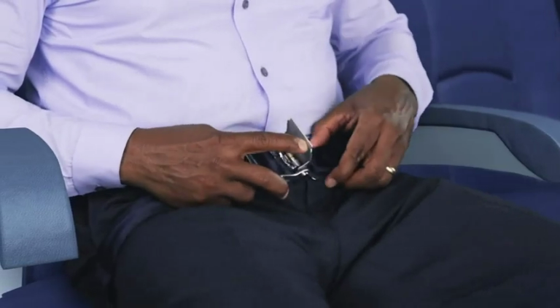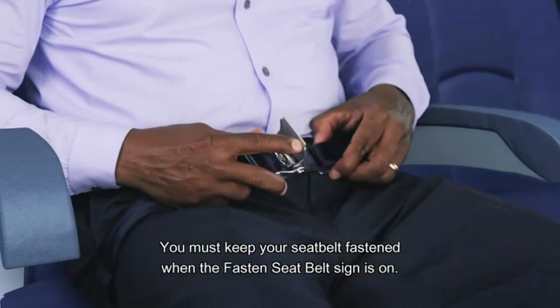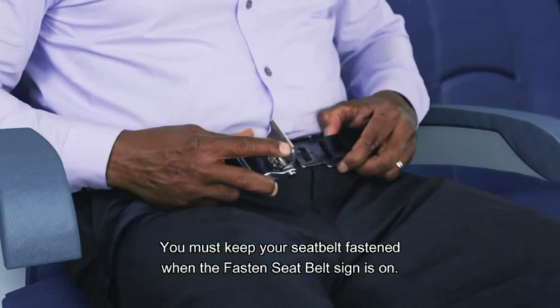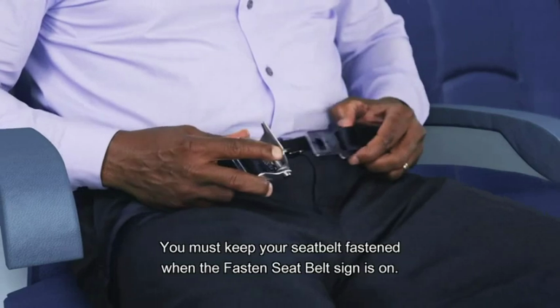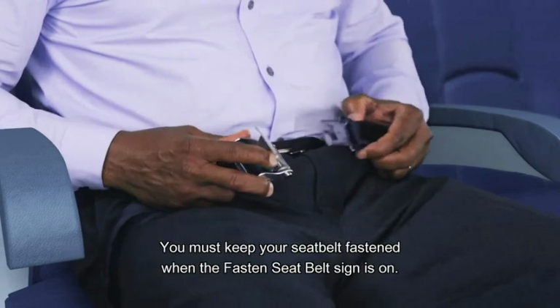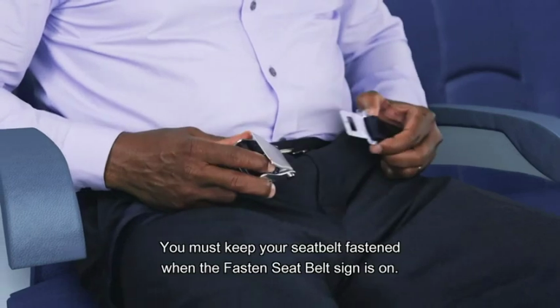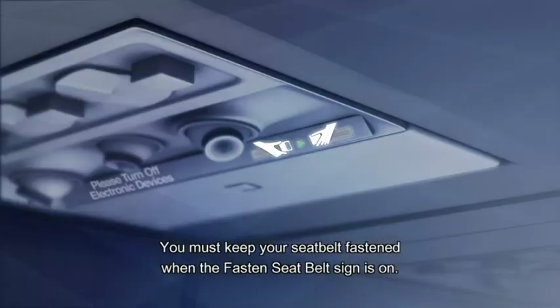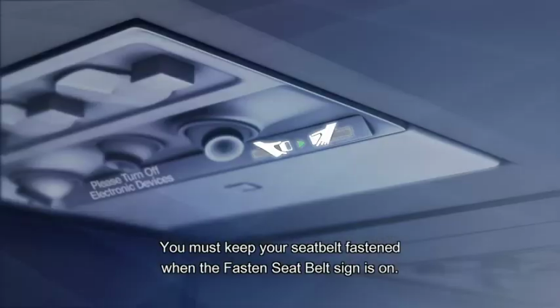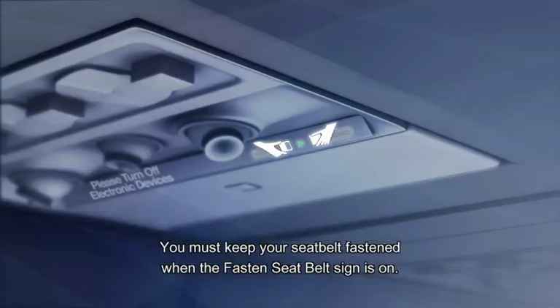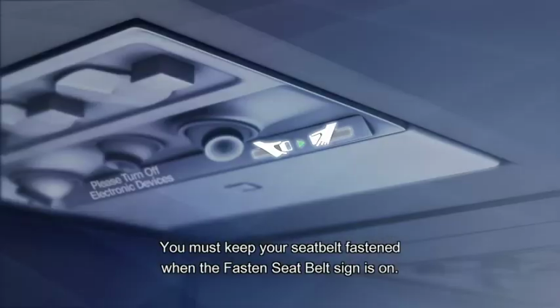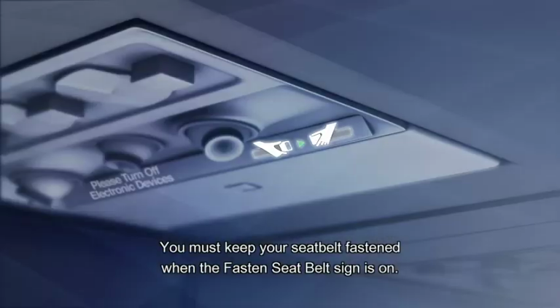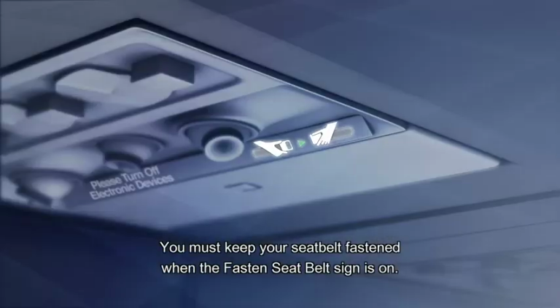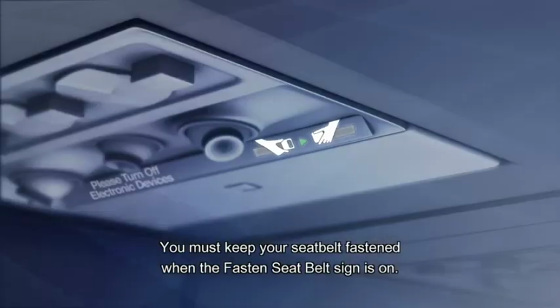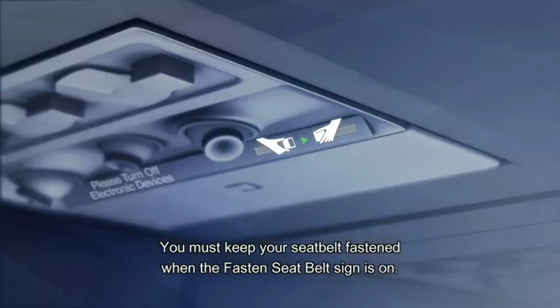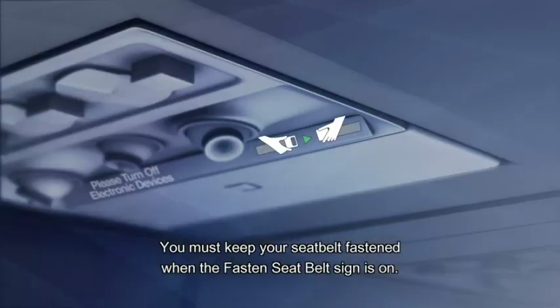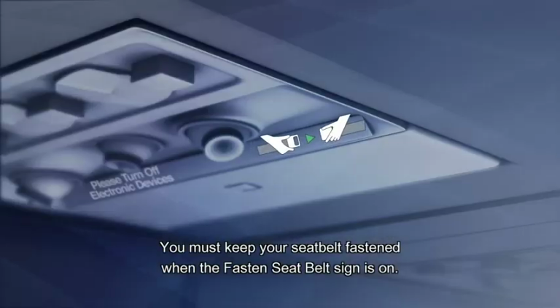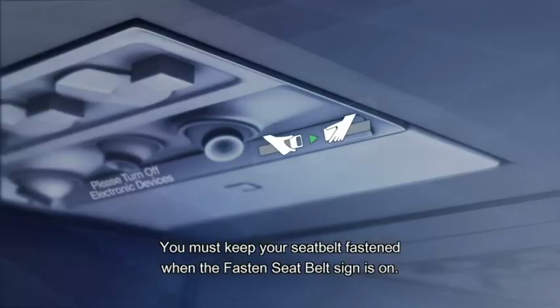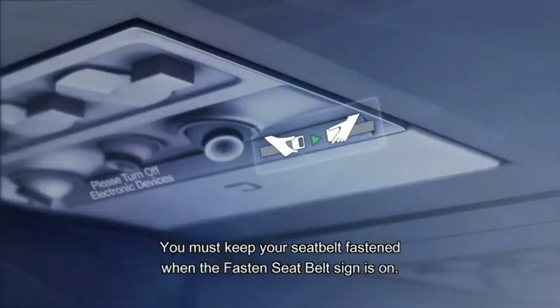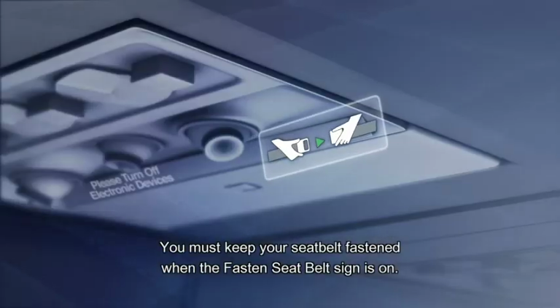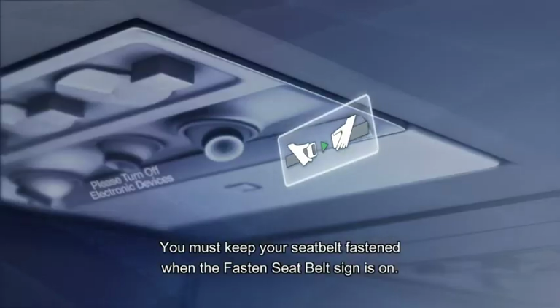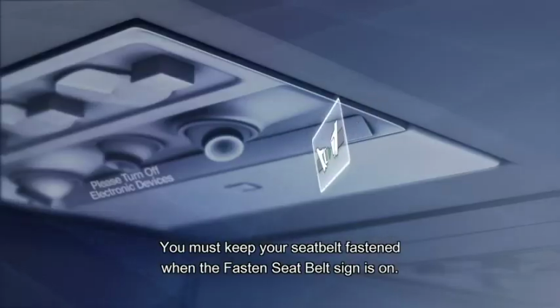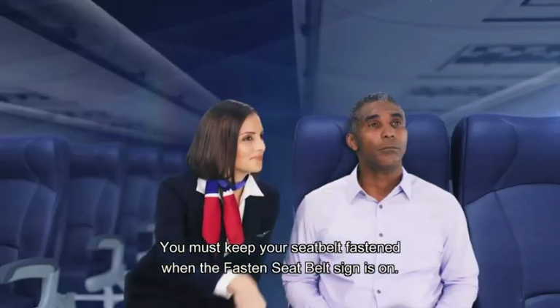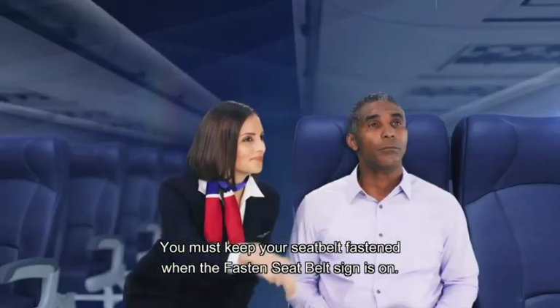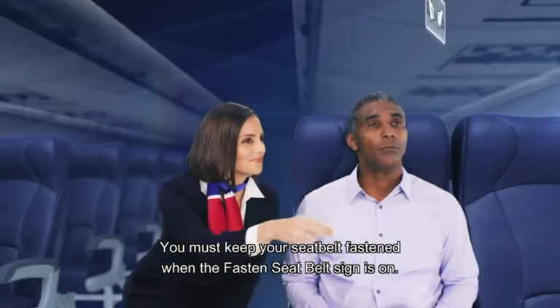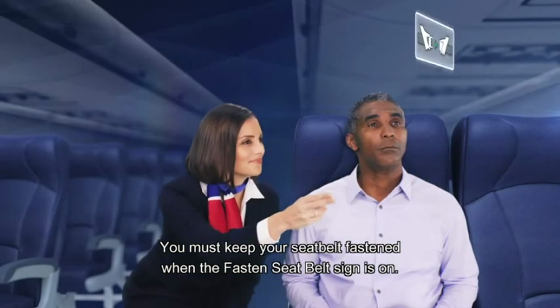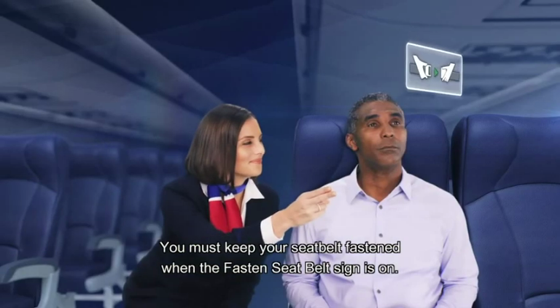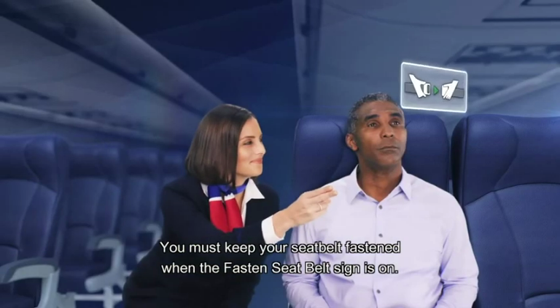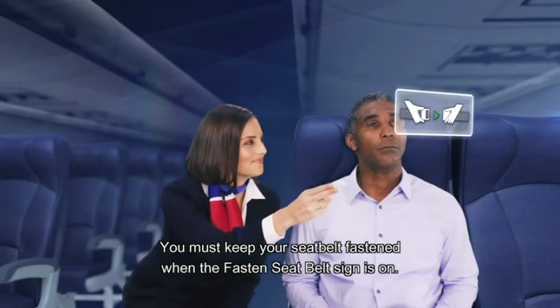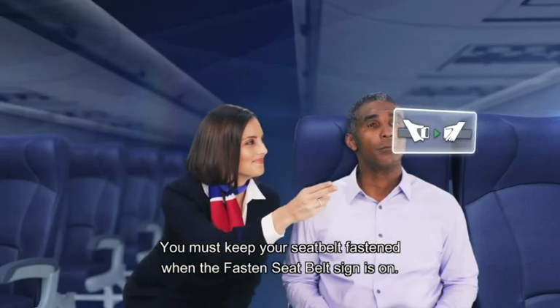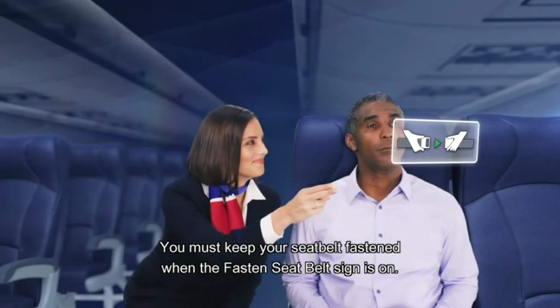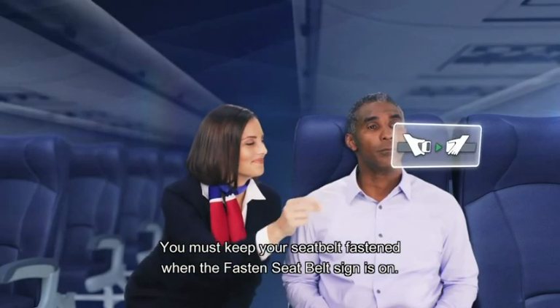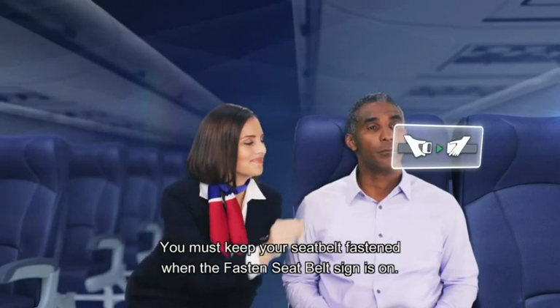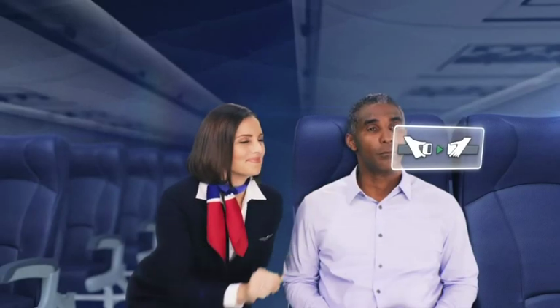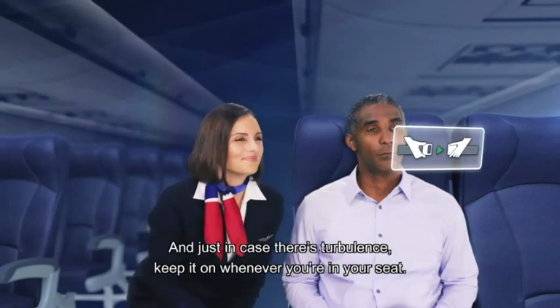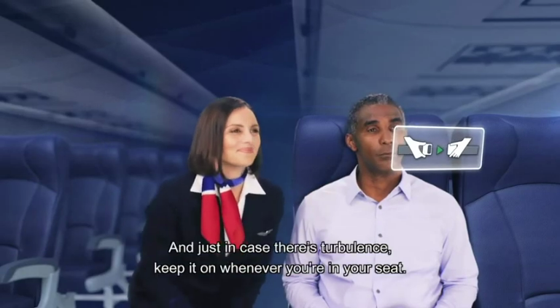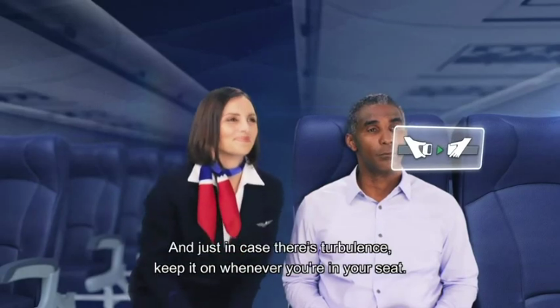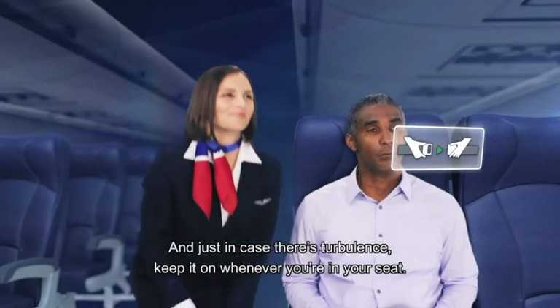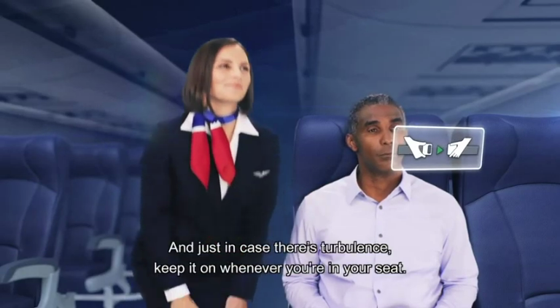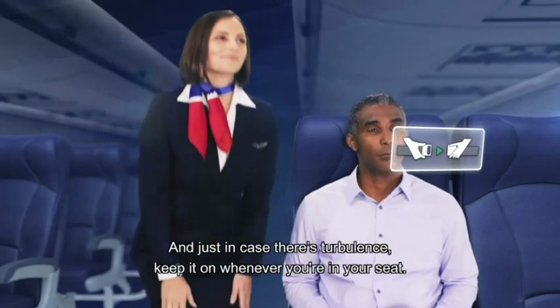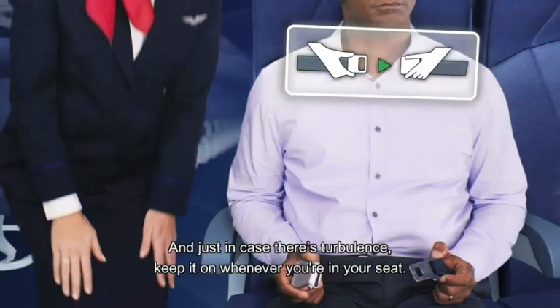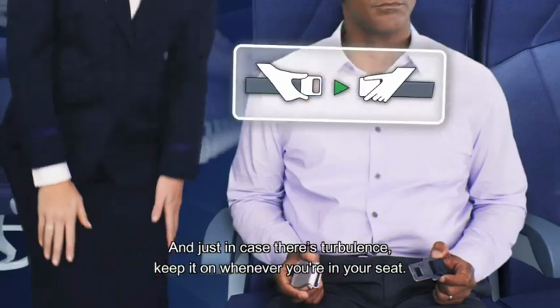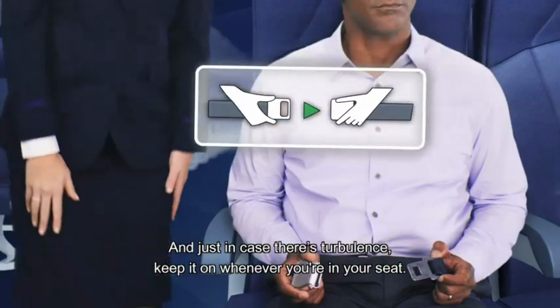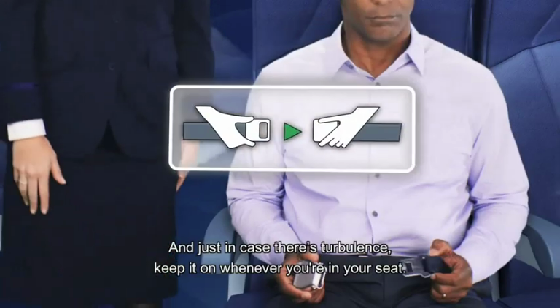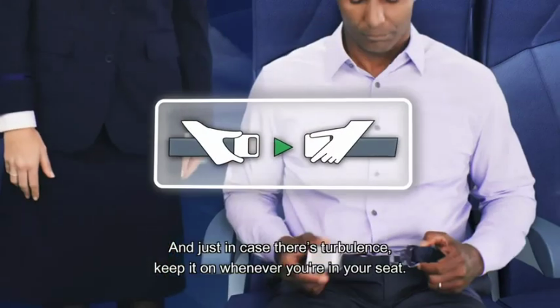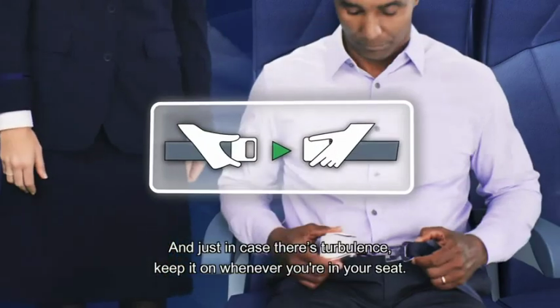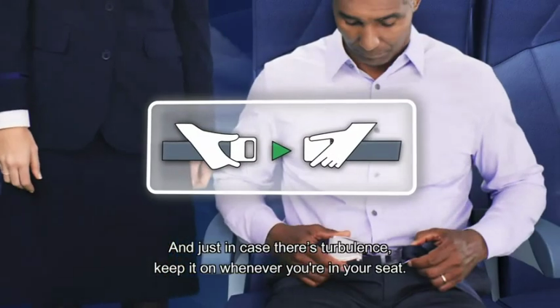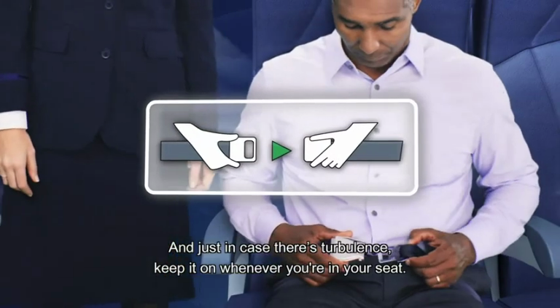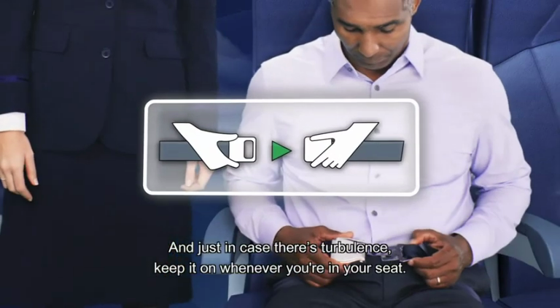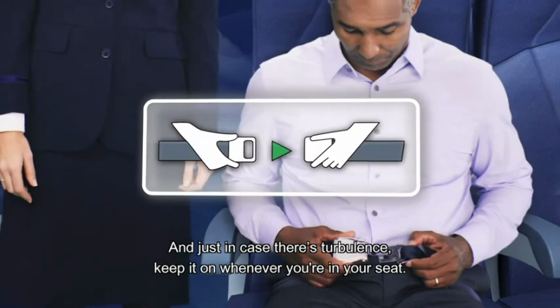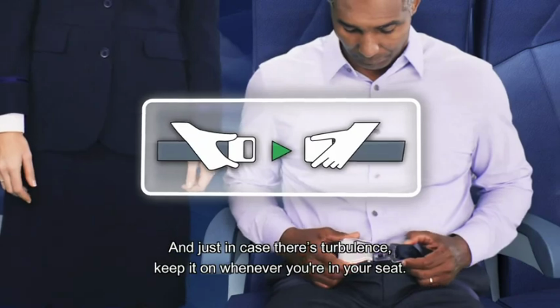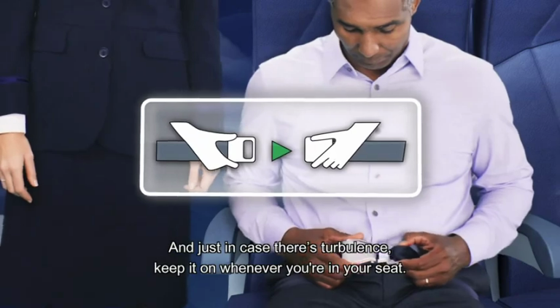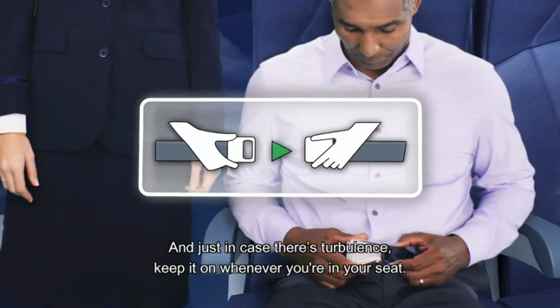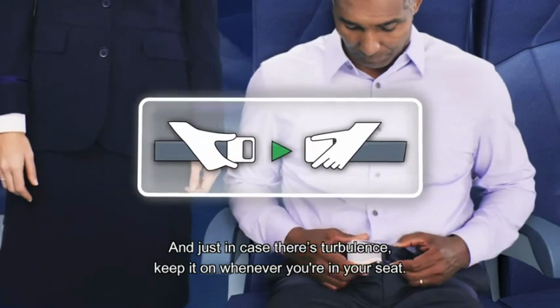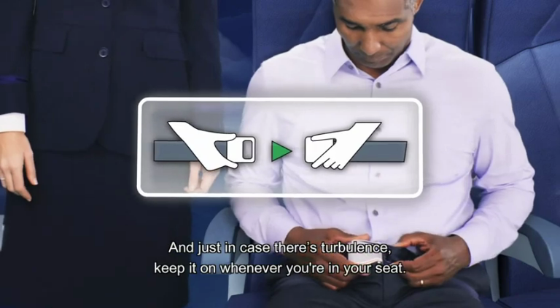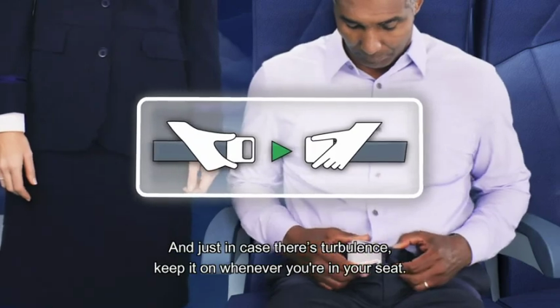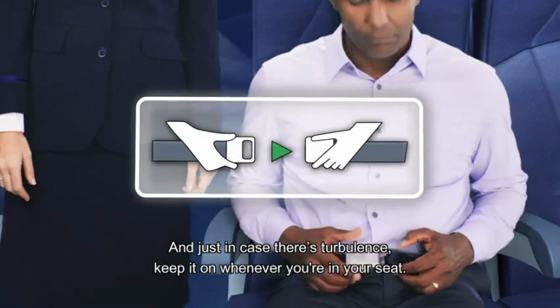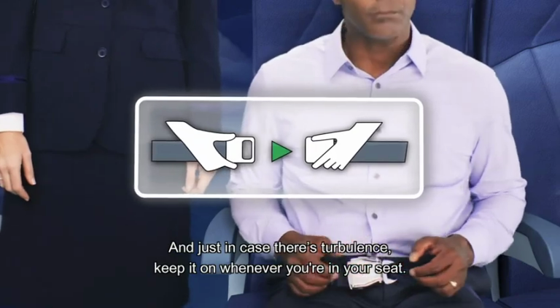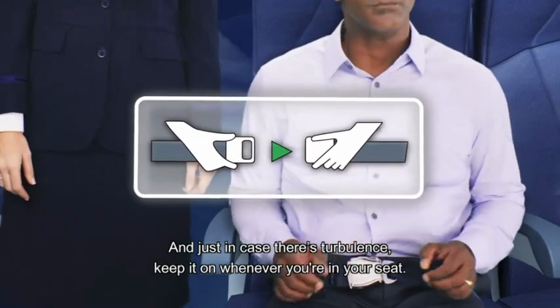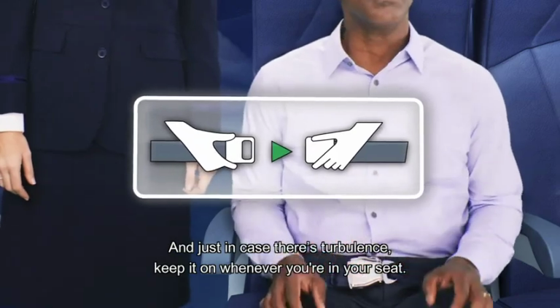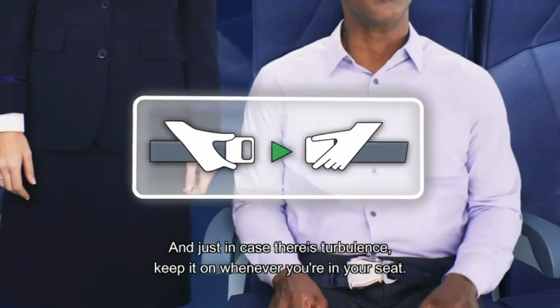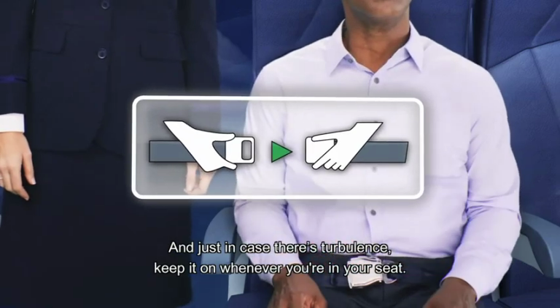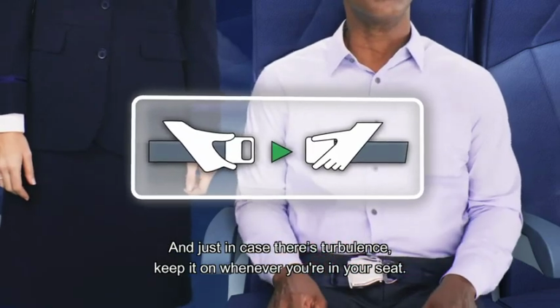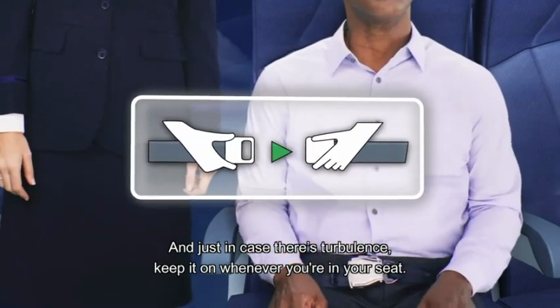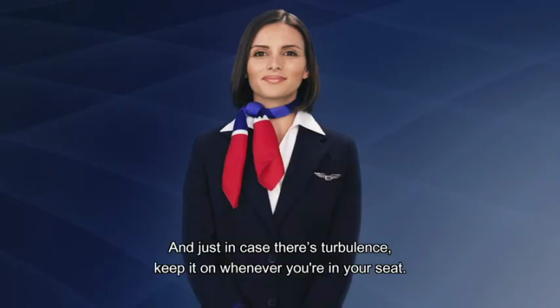You must keep your seatbelt fastened when the fasten seatbelt sign is on. And just in case there's turbulence, keep it on whenever you're in your seat.